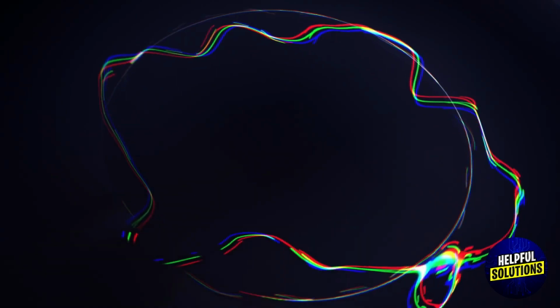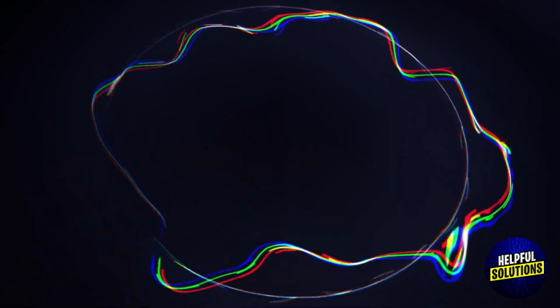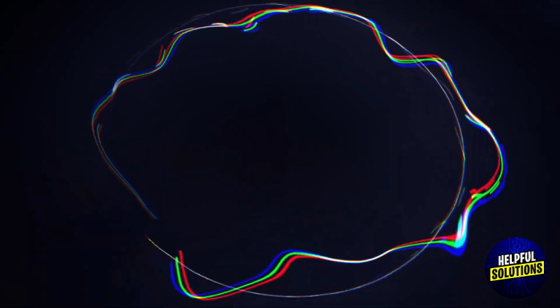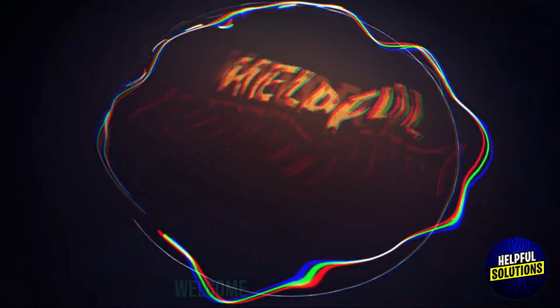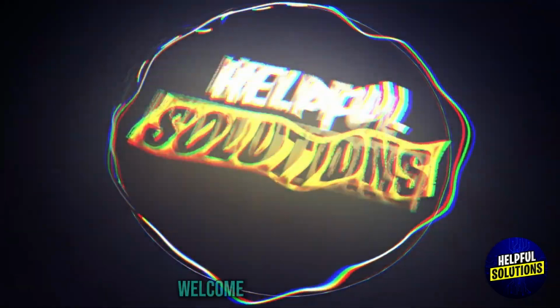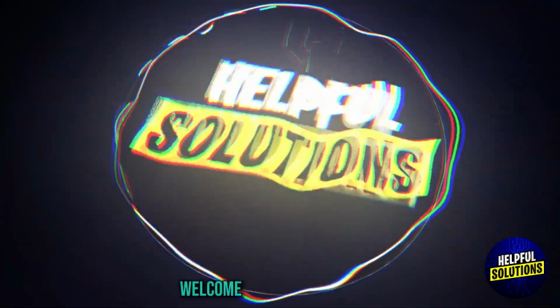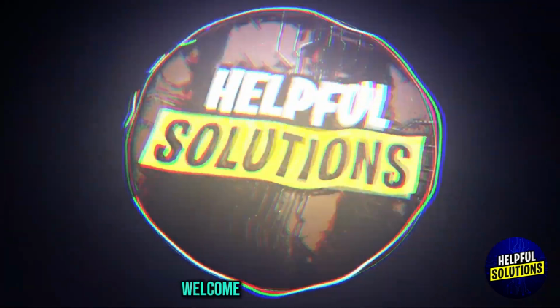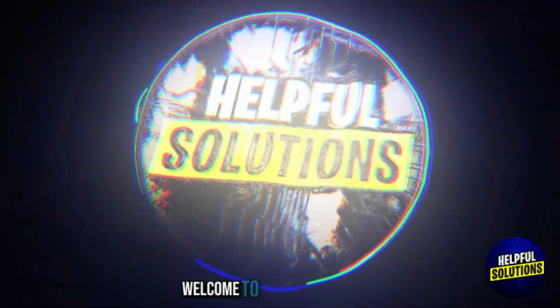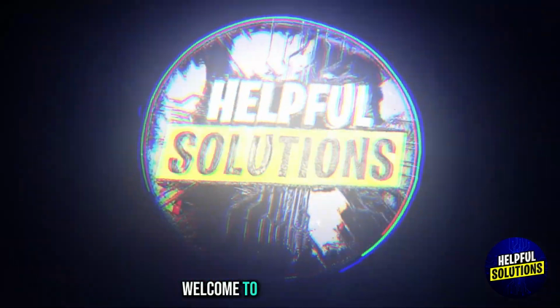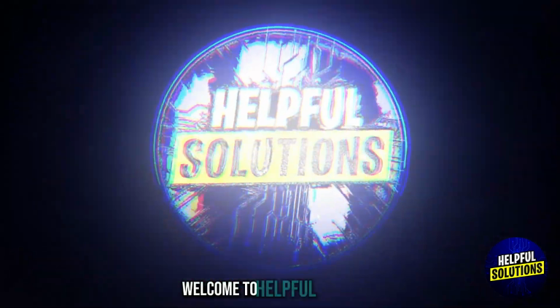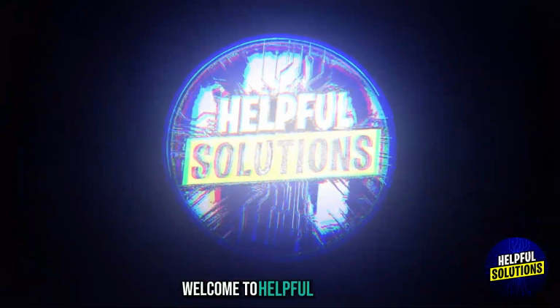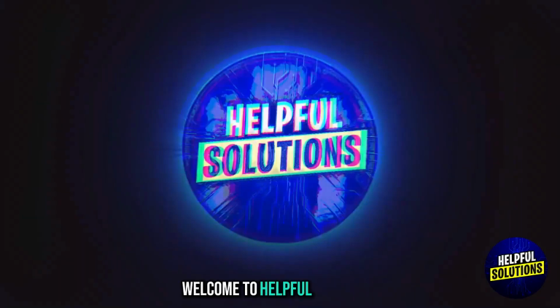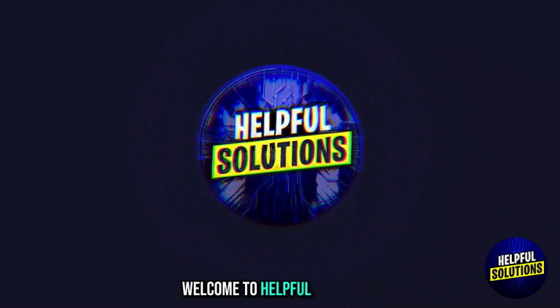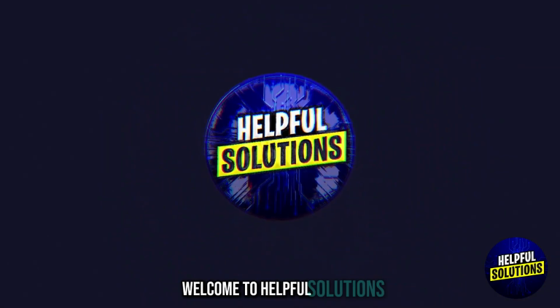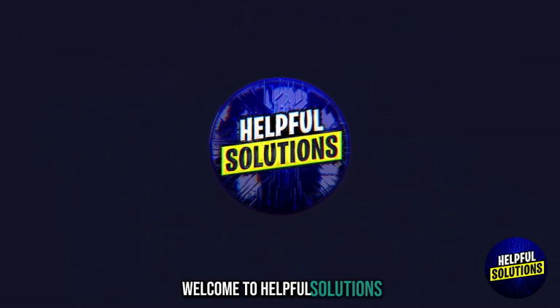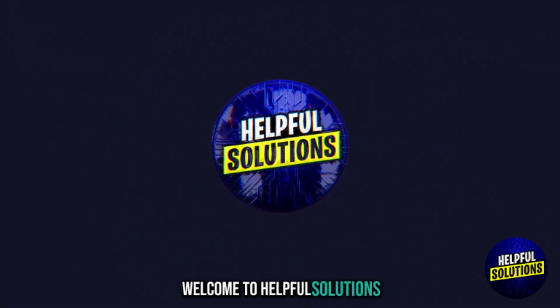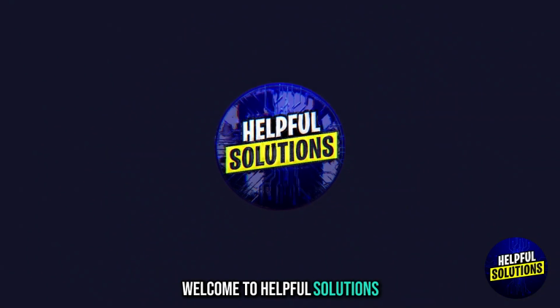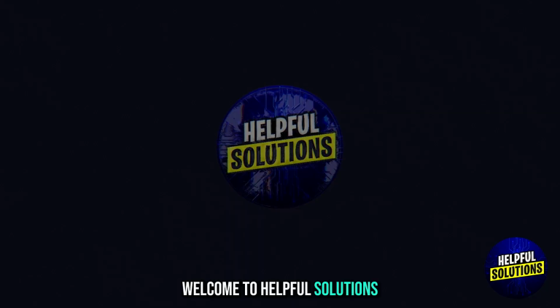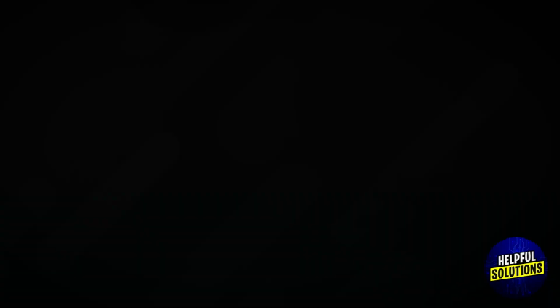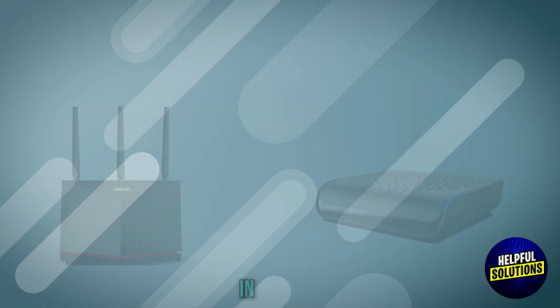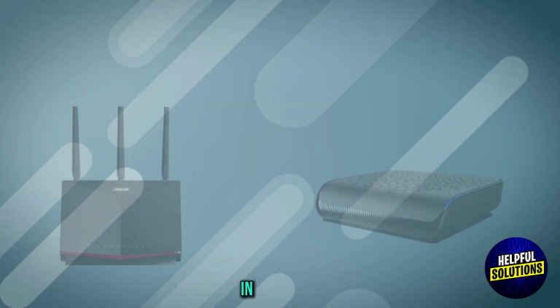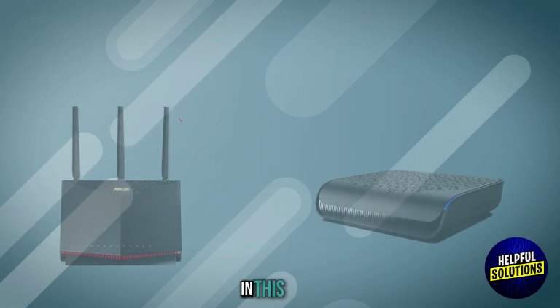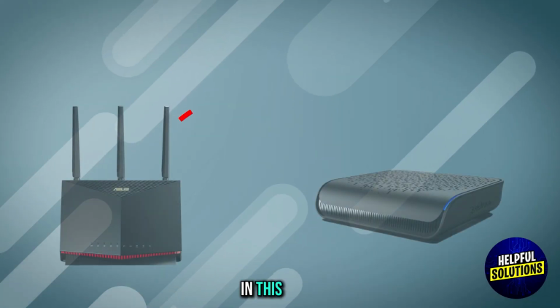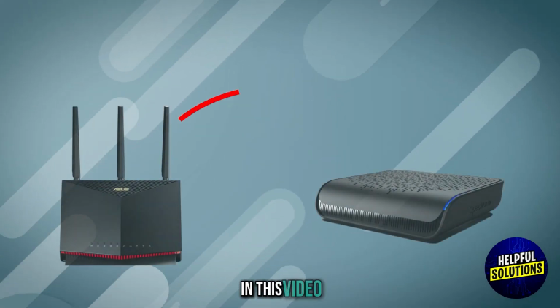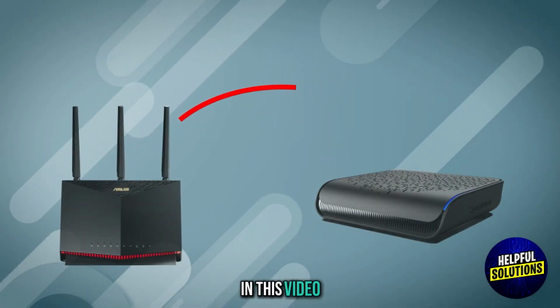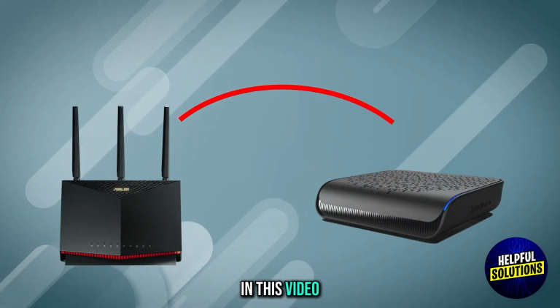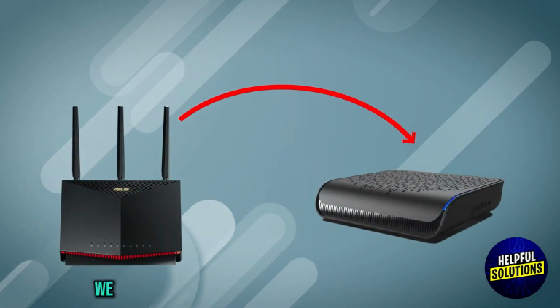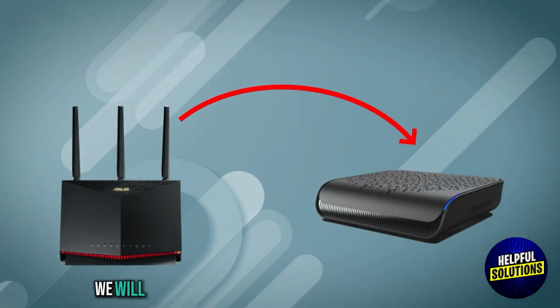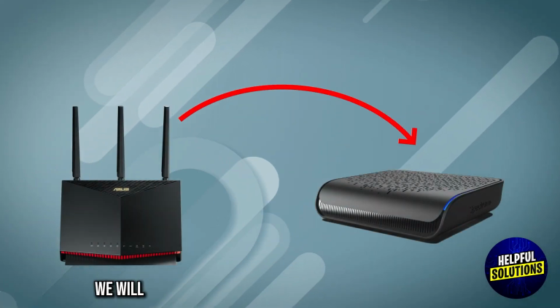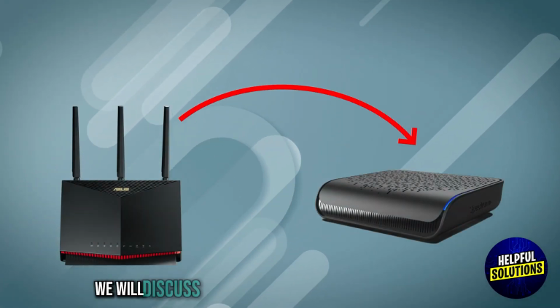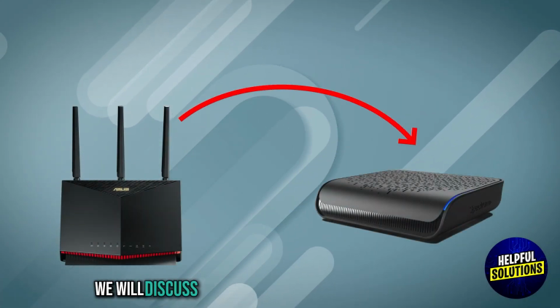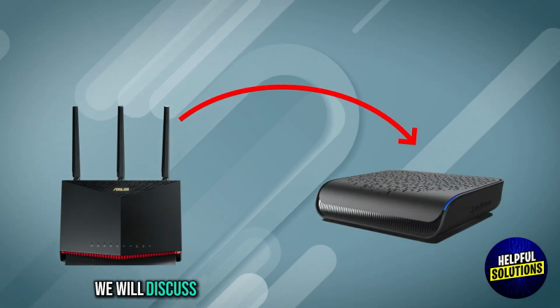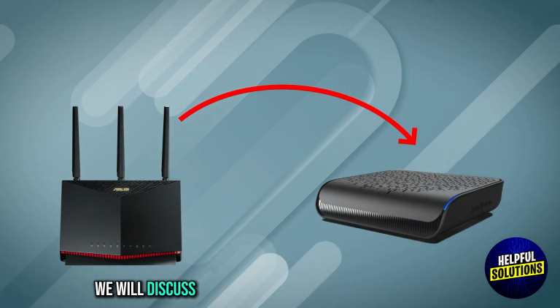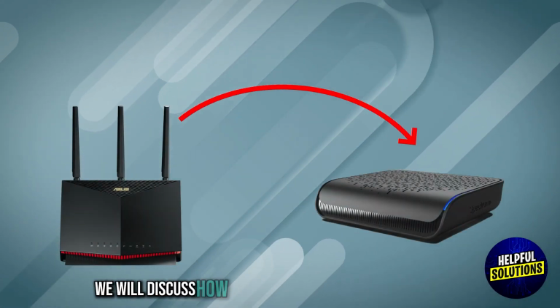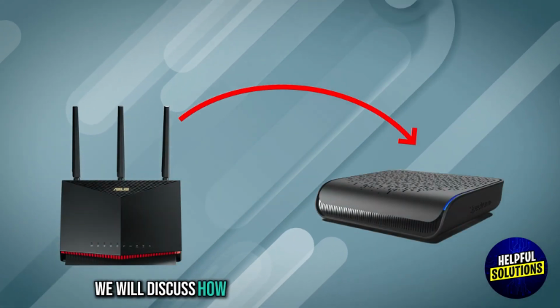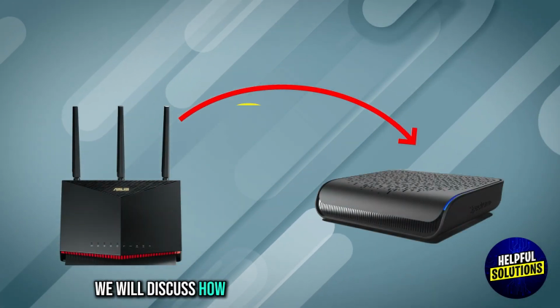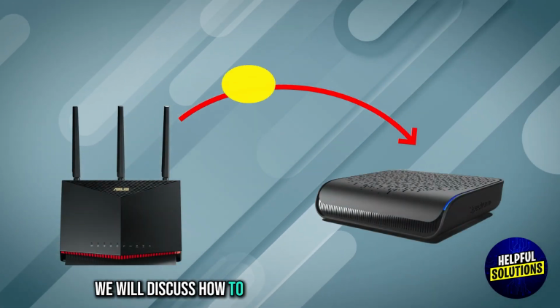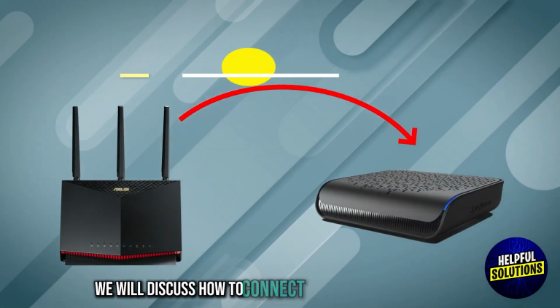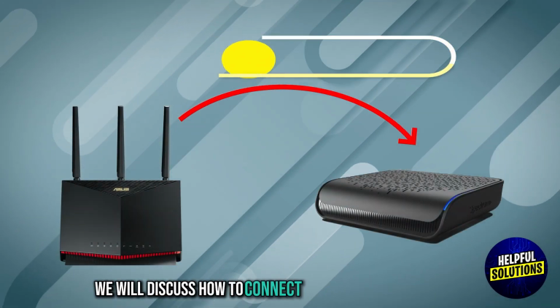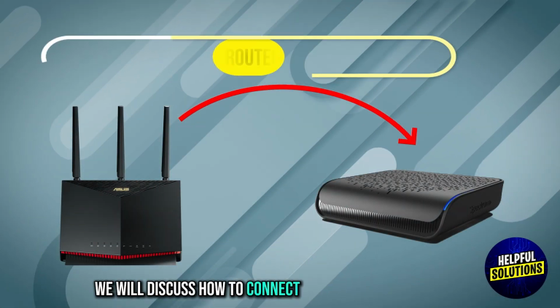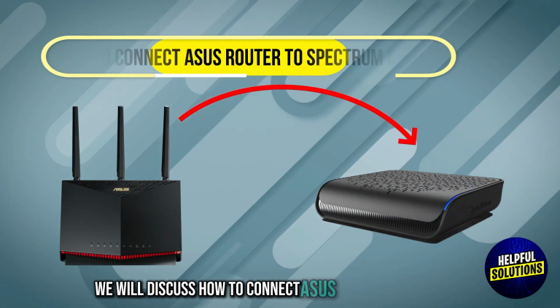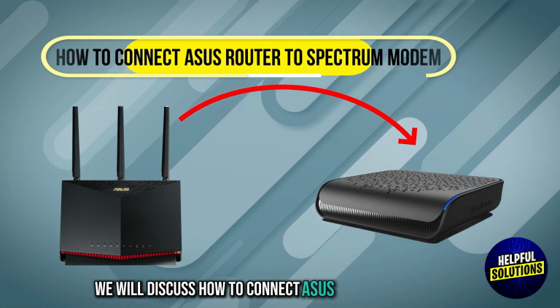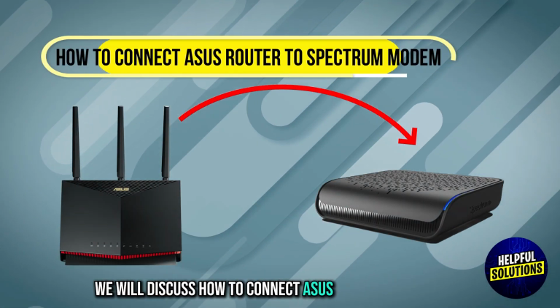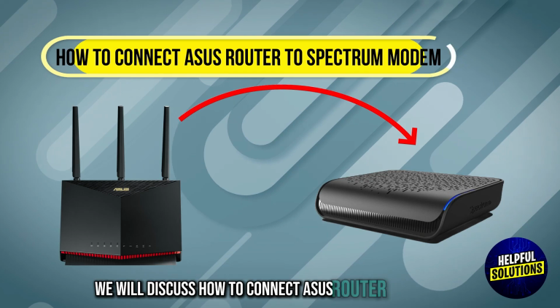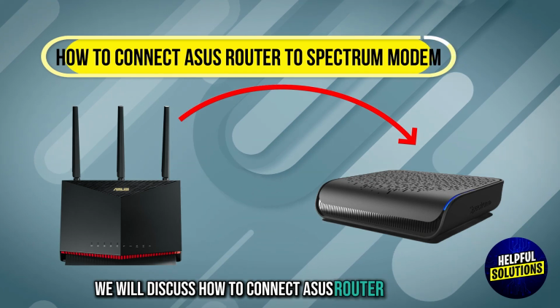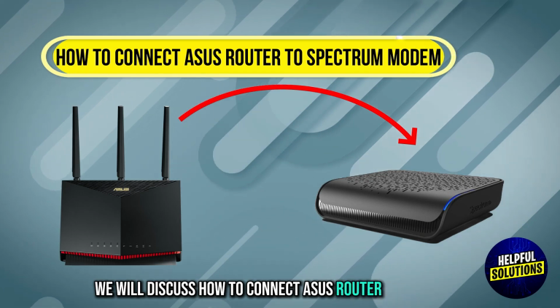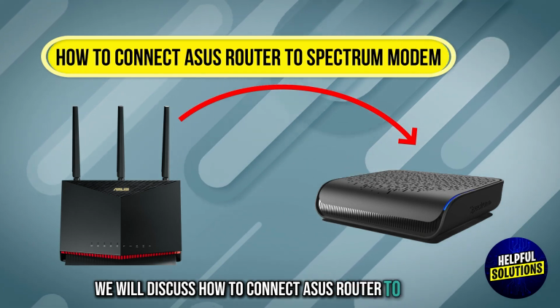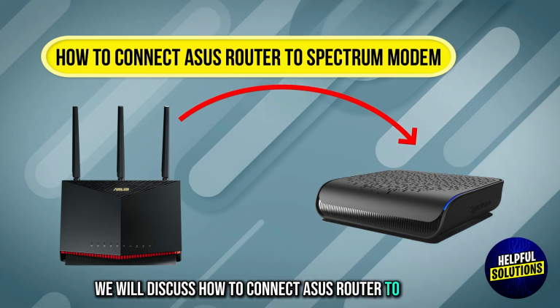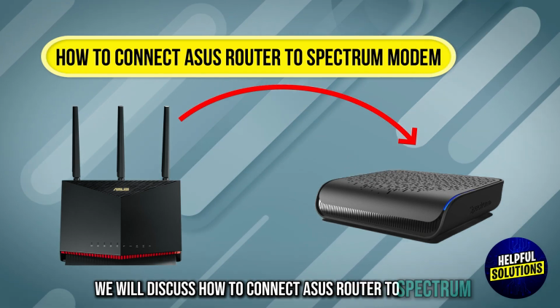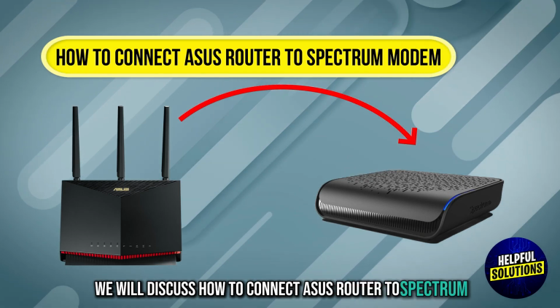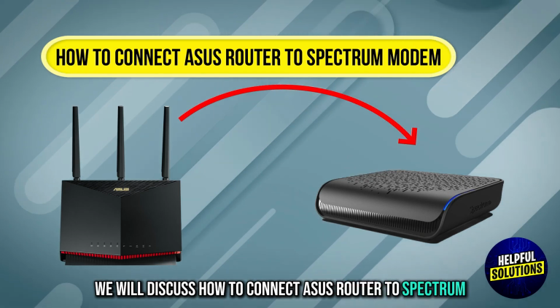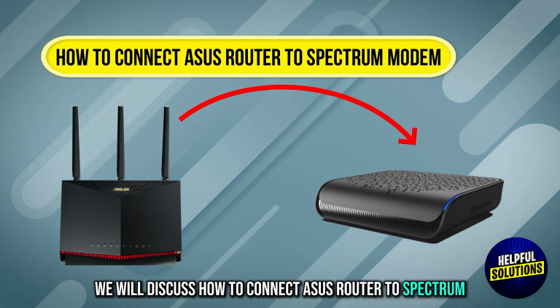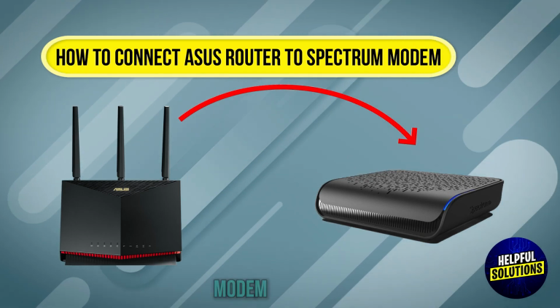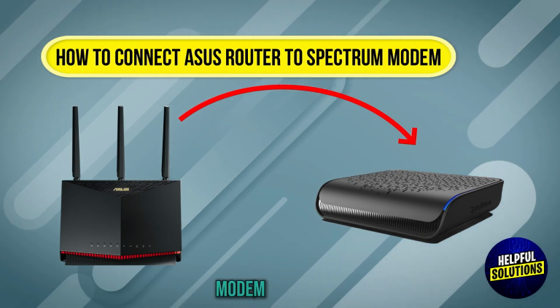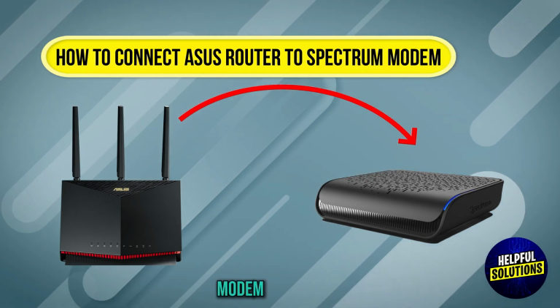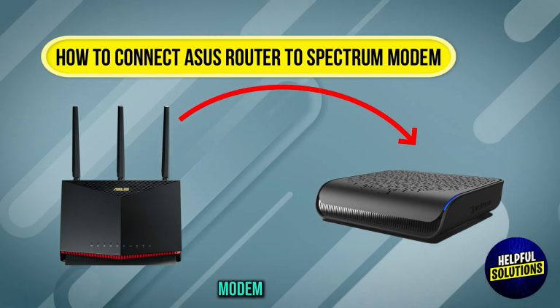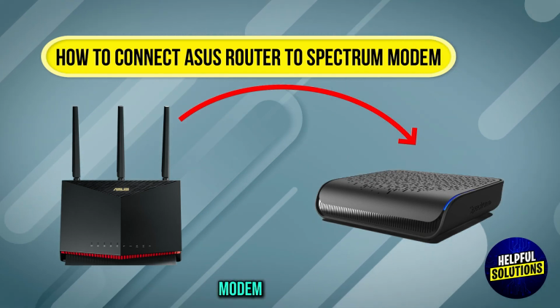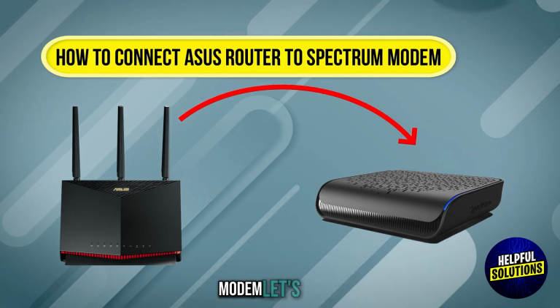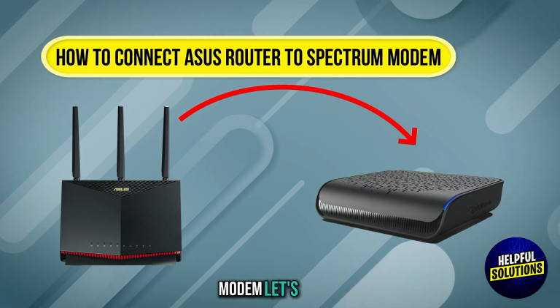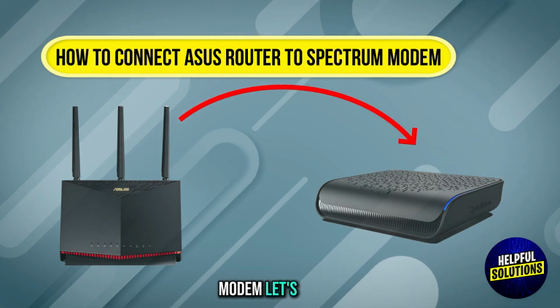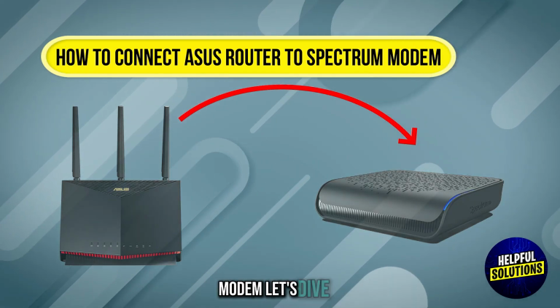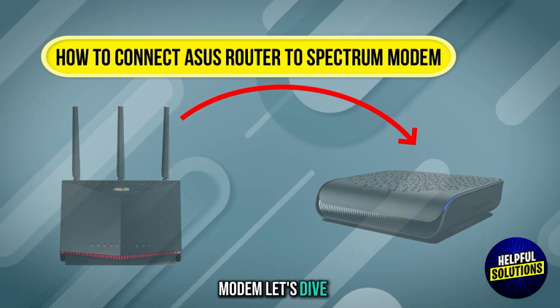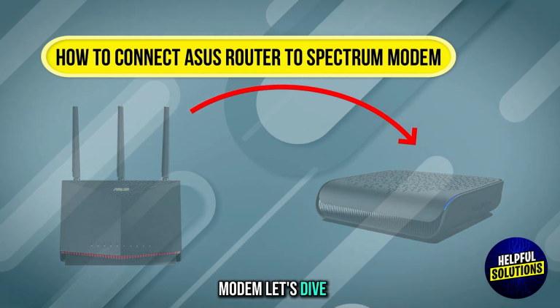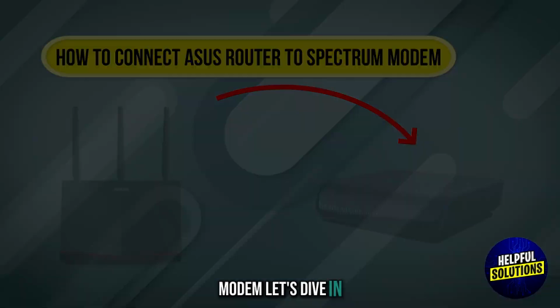Welcome to Helpful Solutions. In this video we will discuss how to connect an ASUS router to a Spectrum modem. Let's dive in.